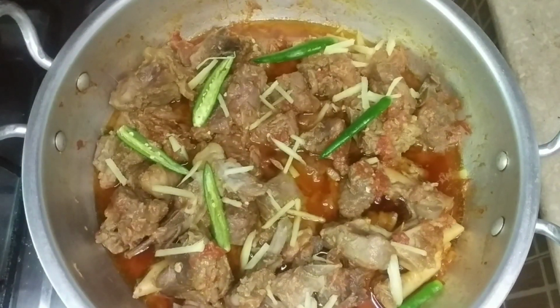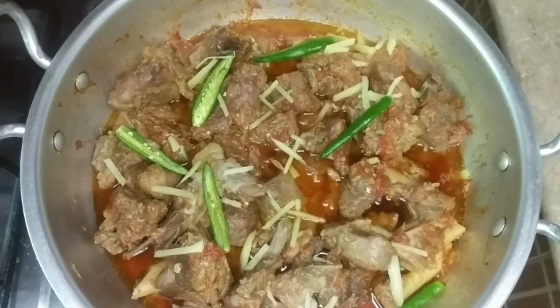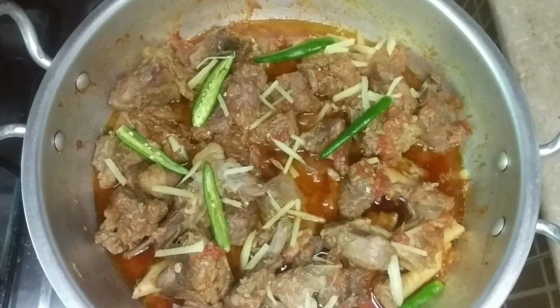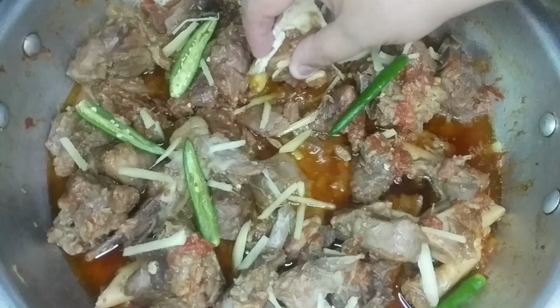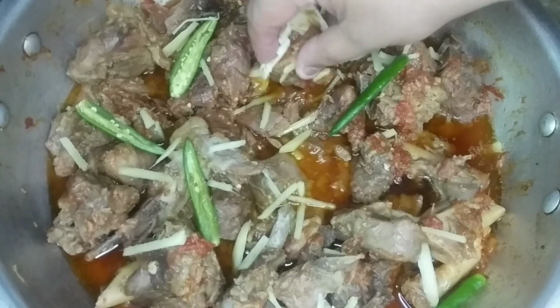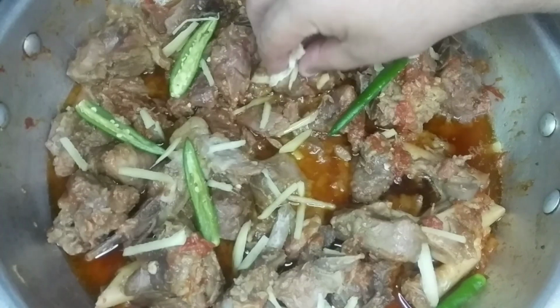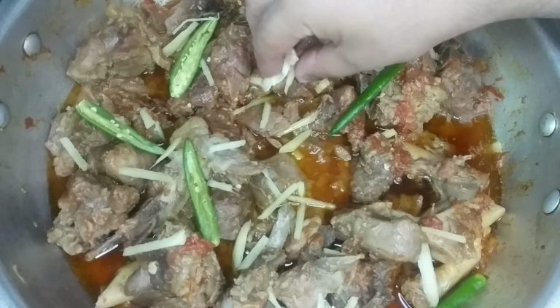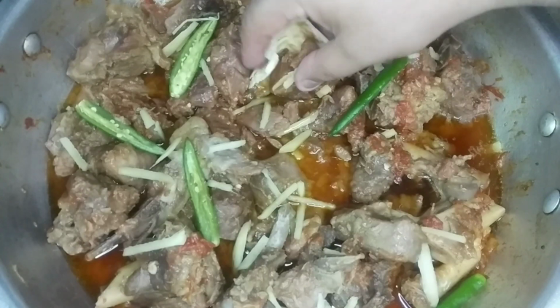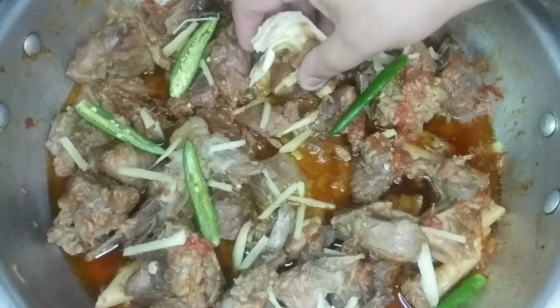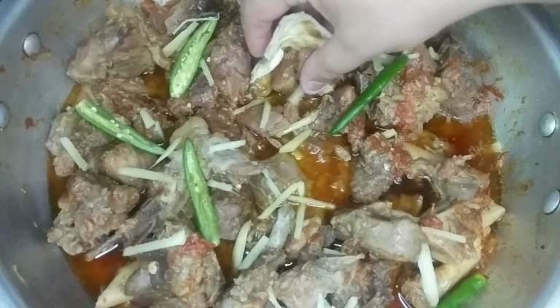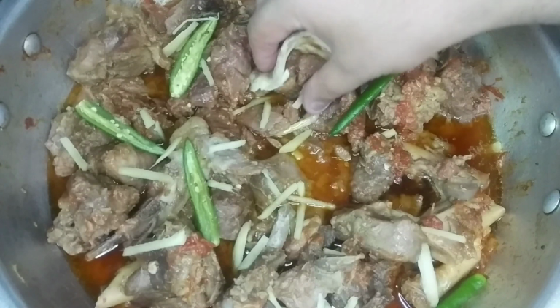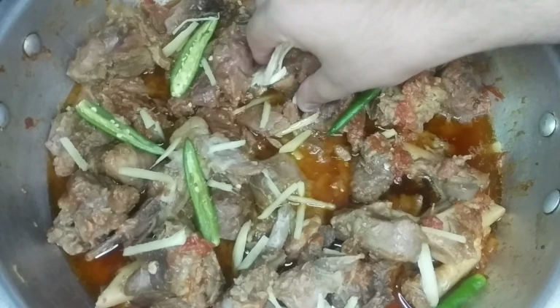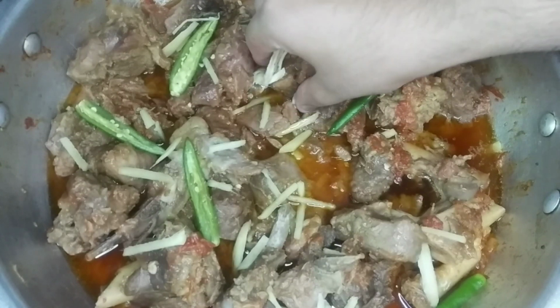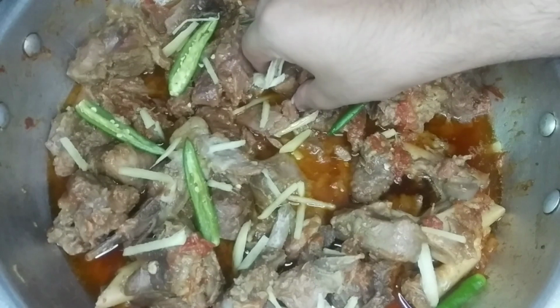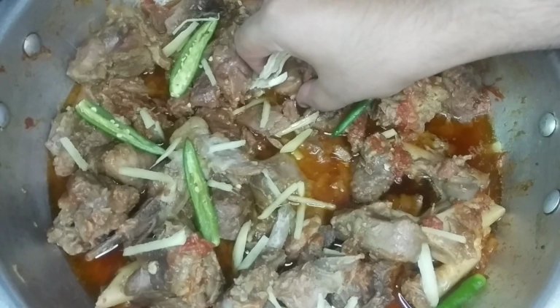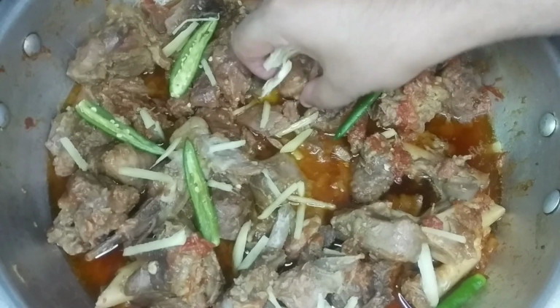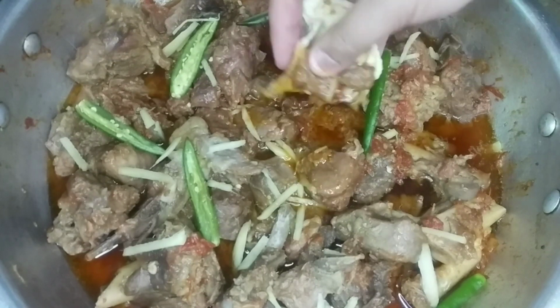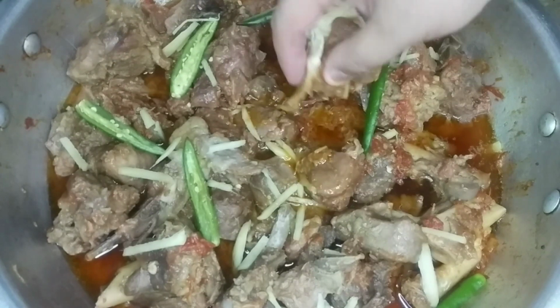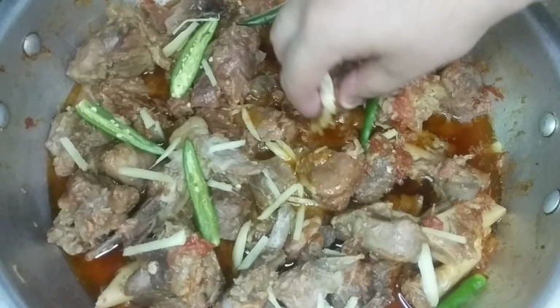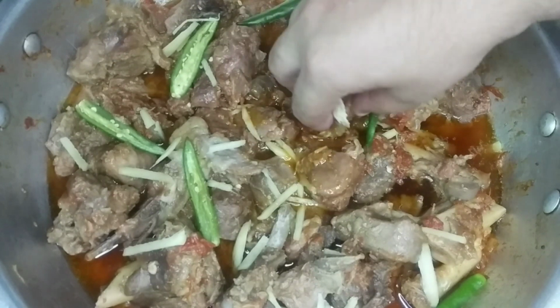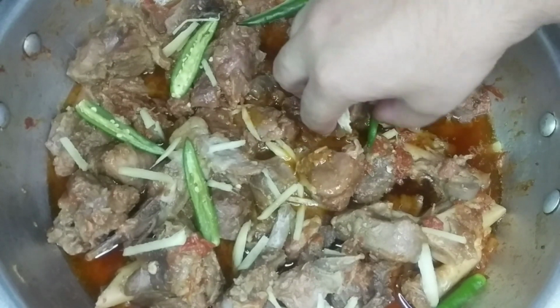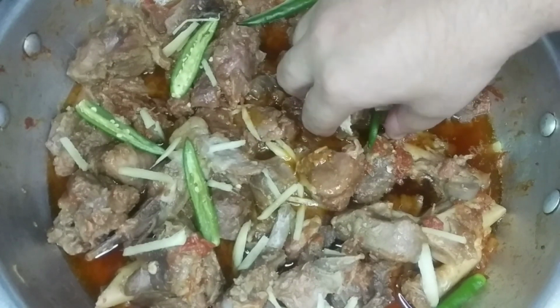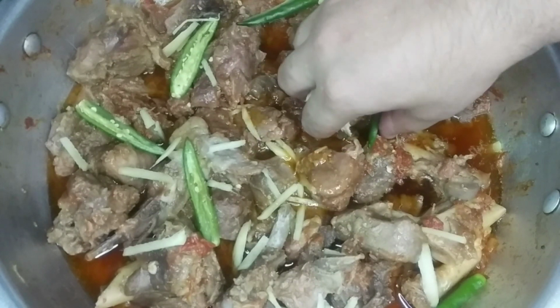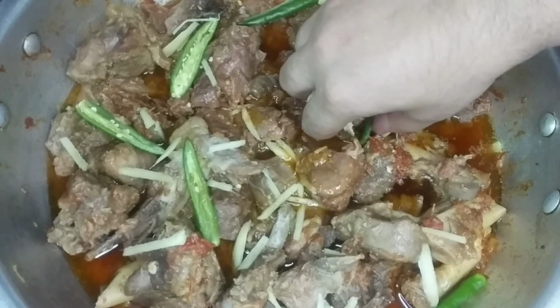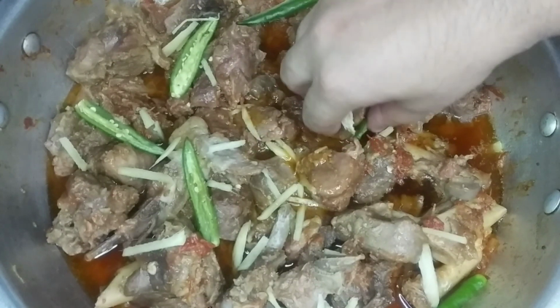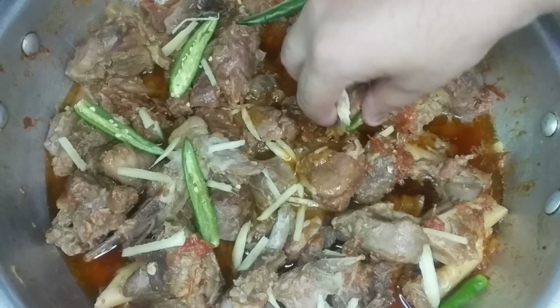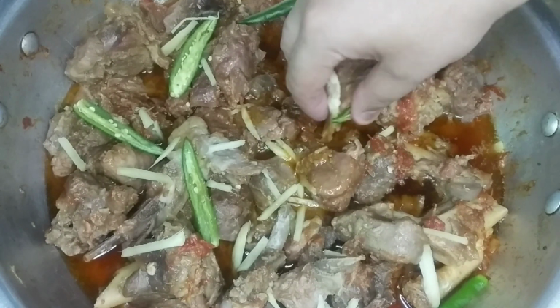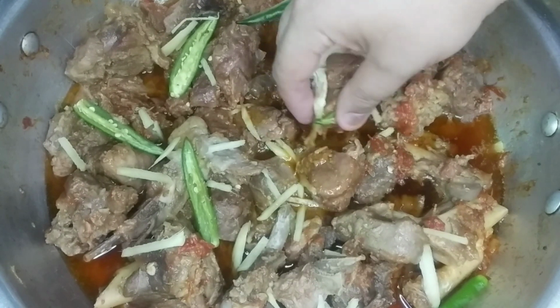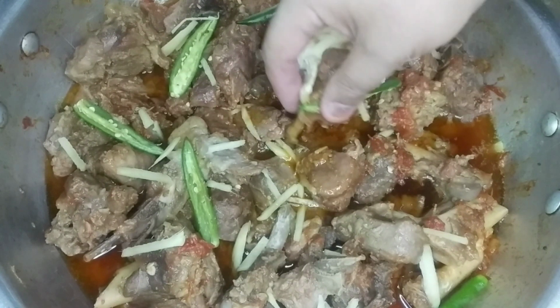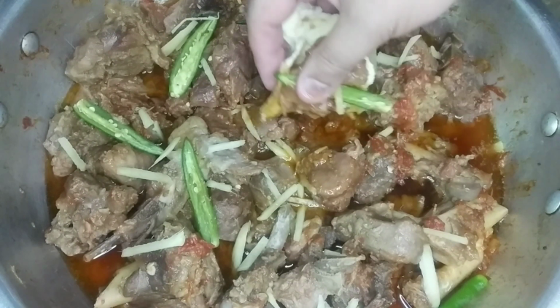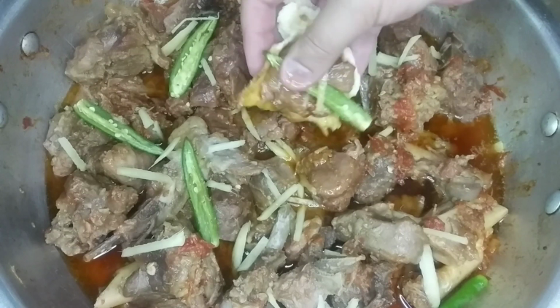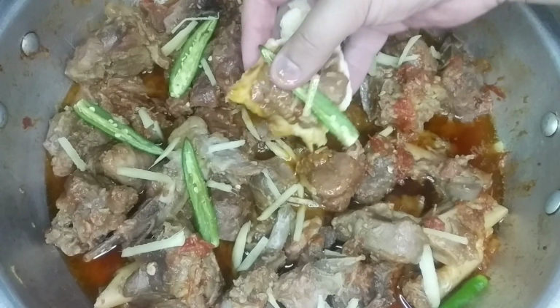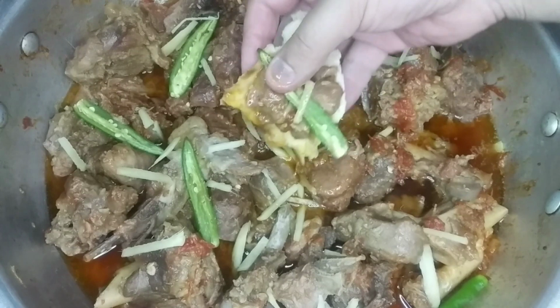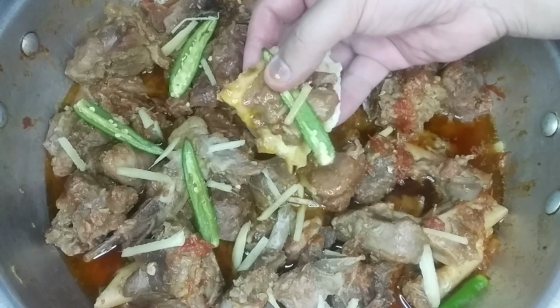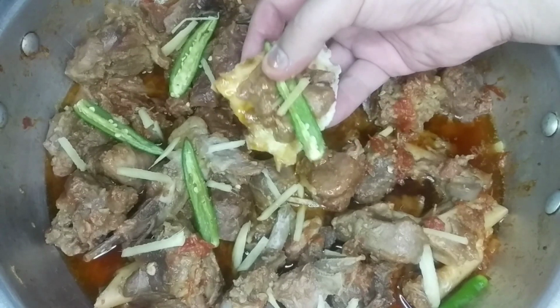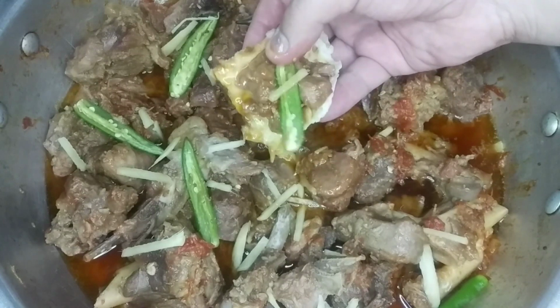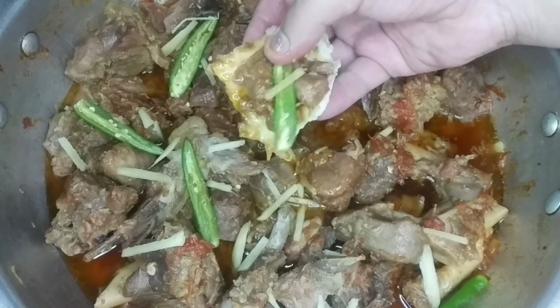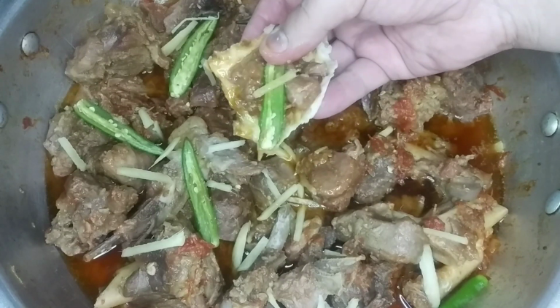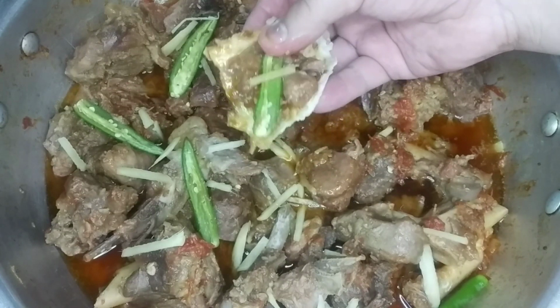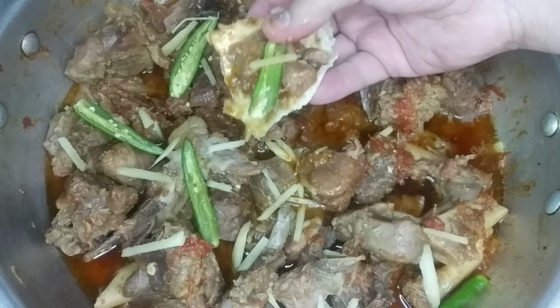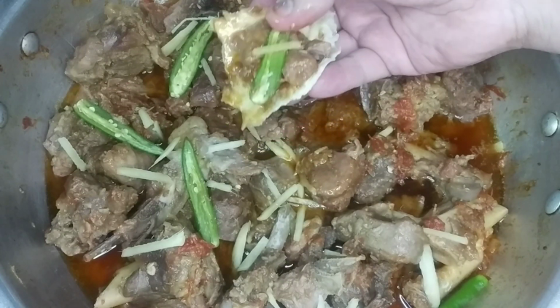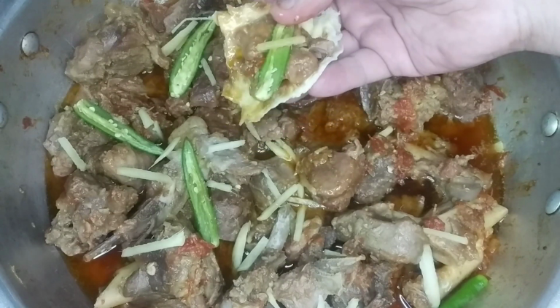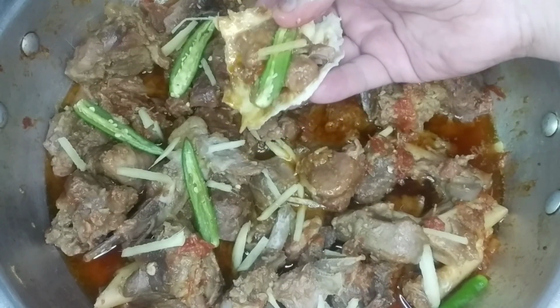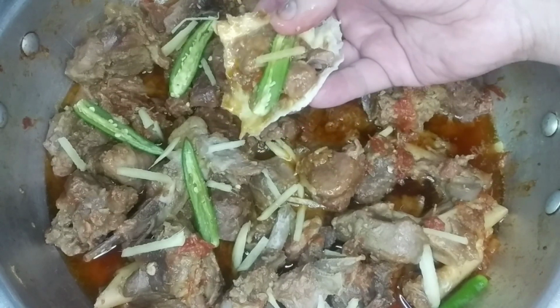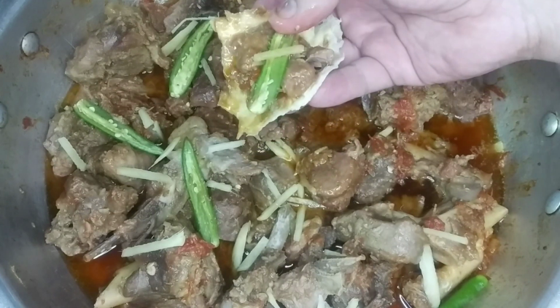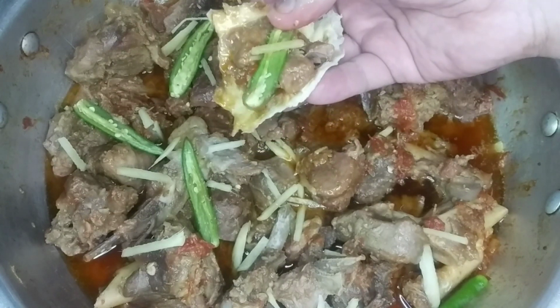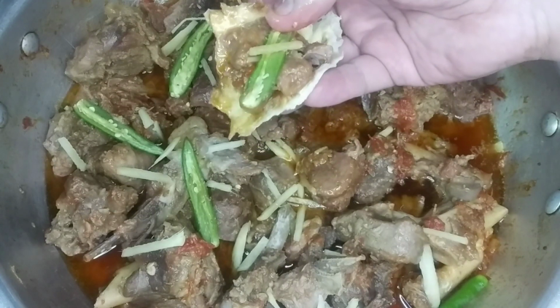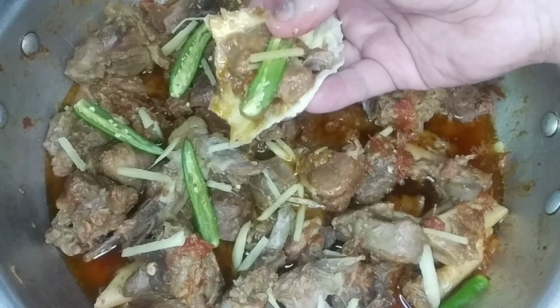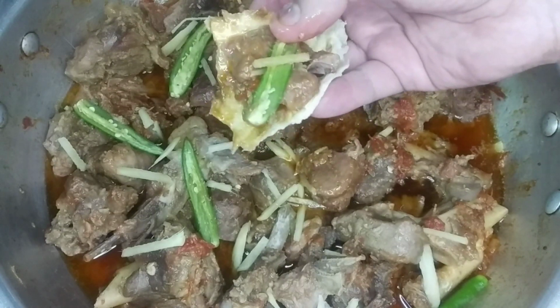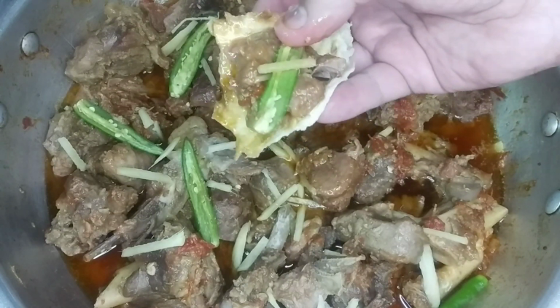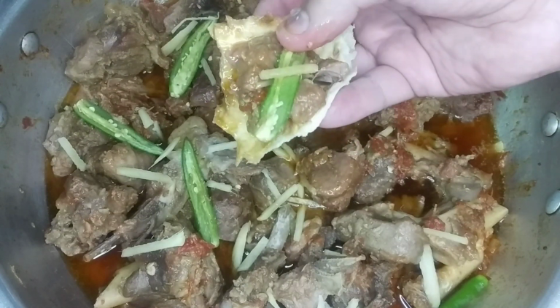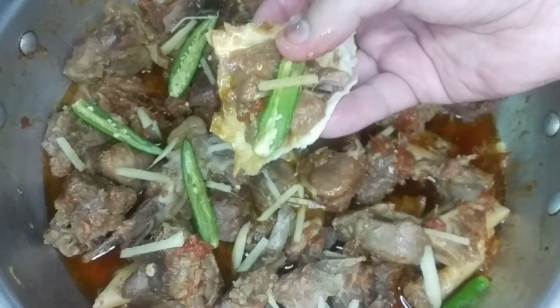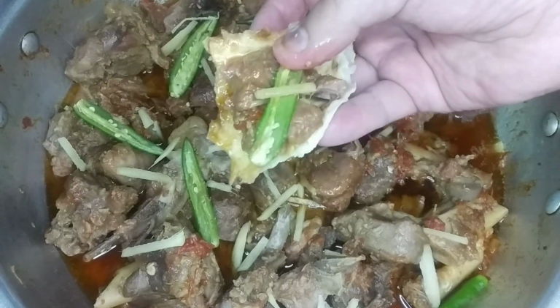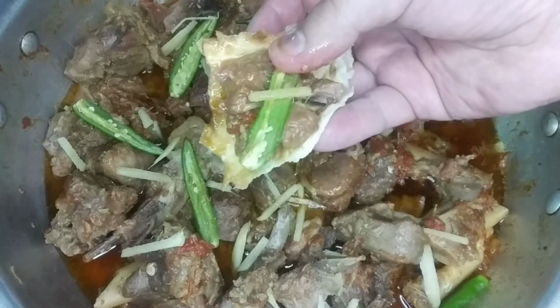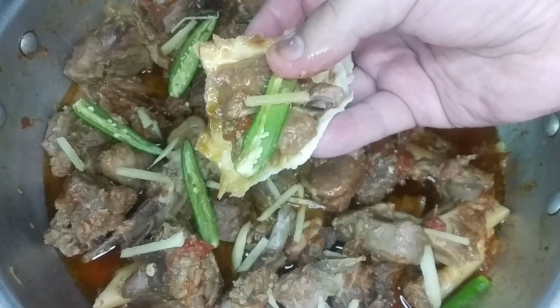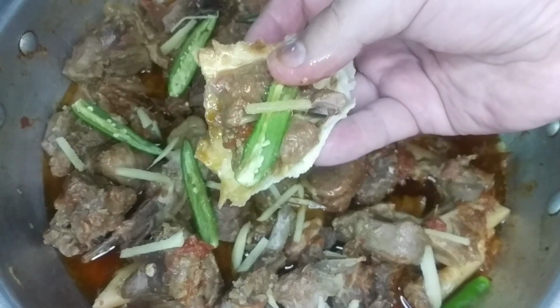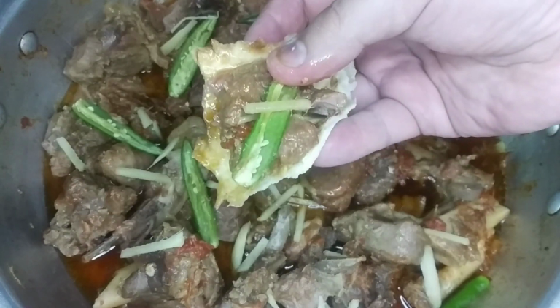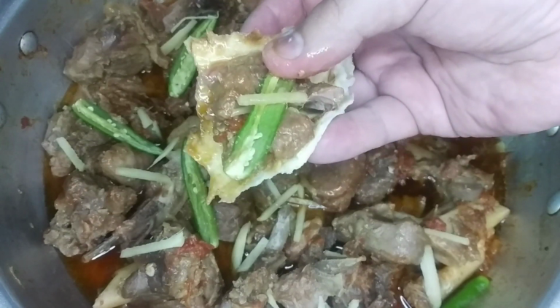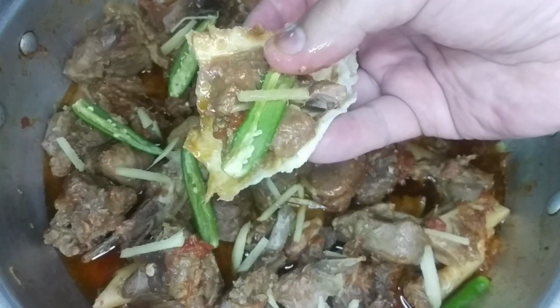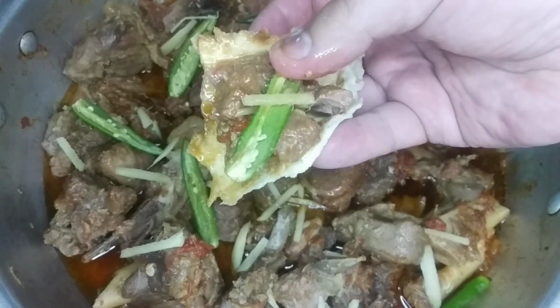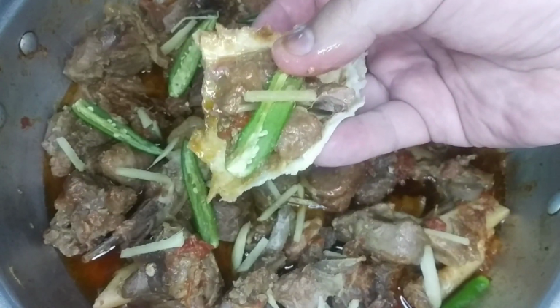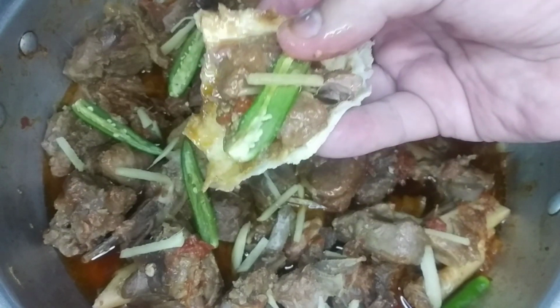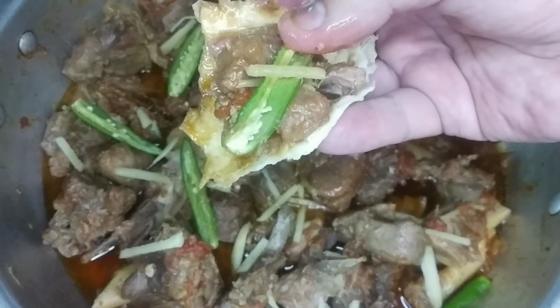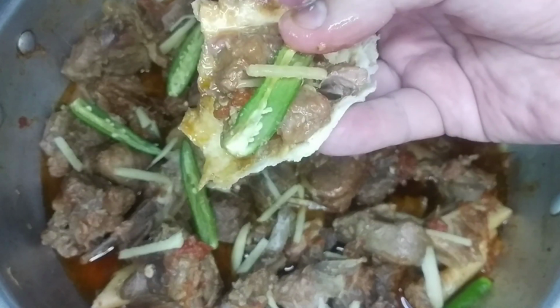Let's eat it at night. I'll show you with the green chilli and tell you how it looks.